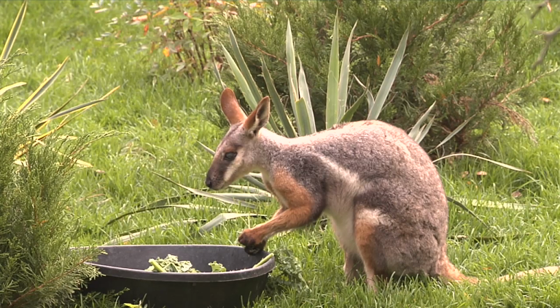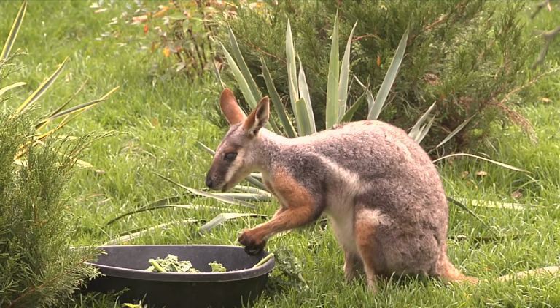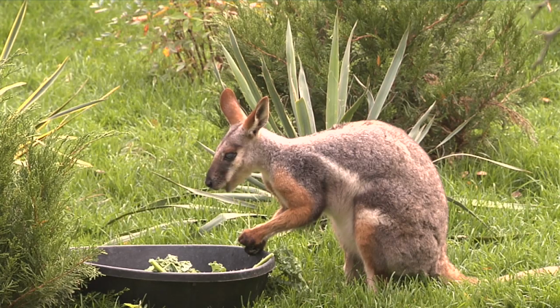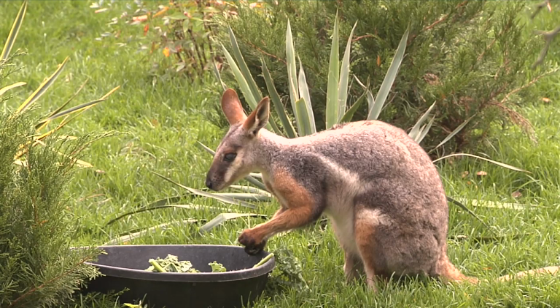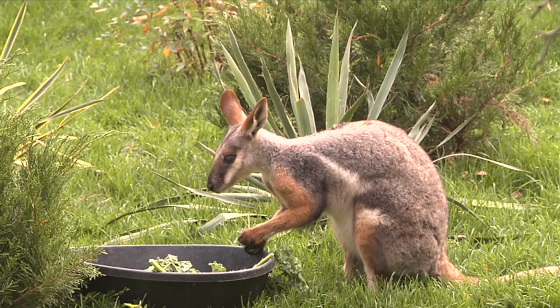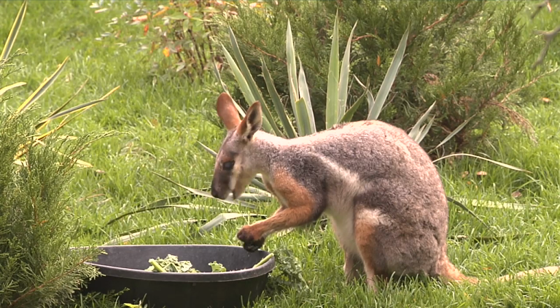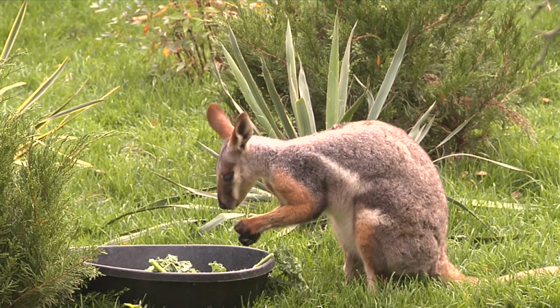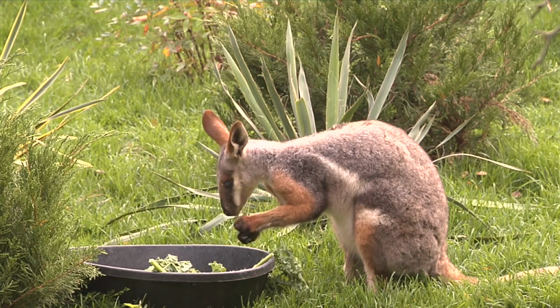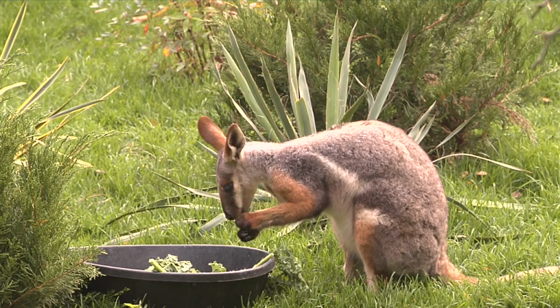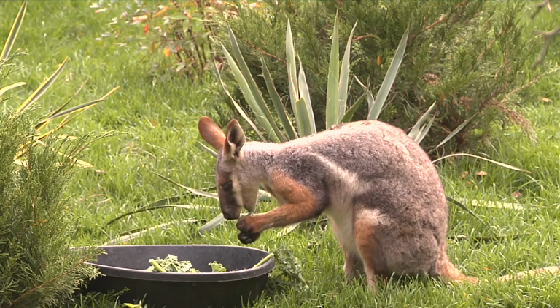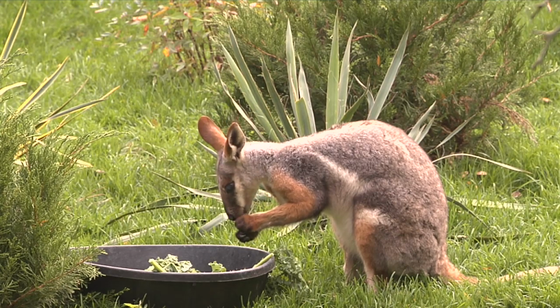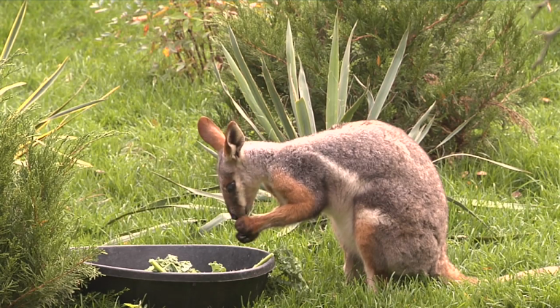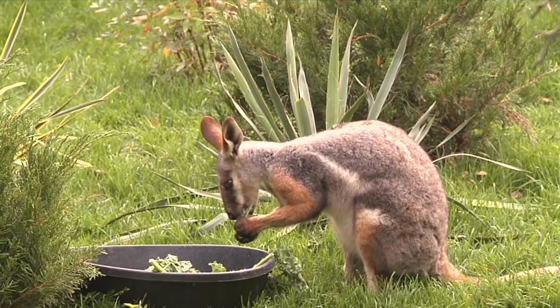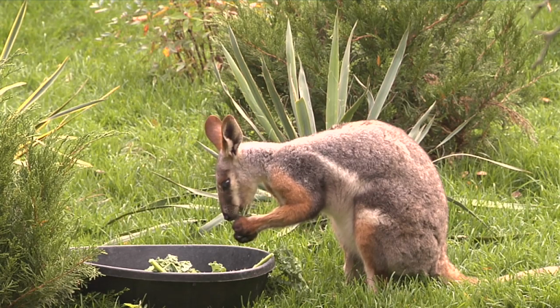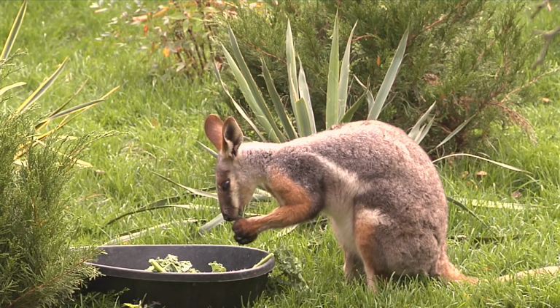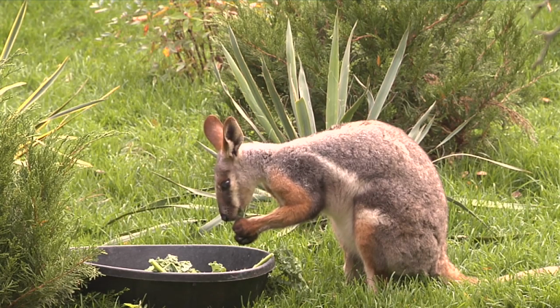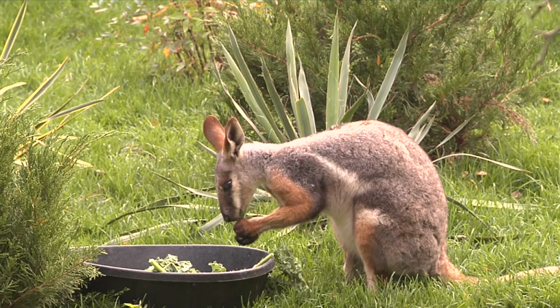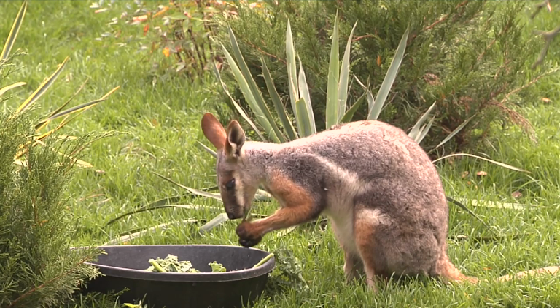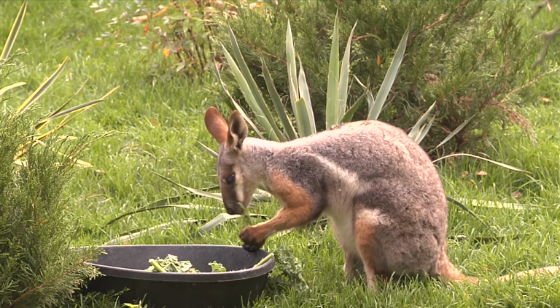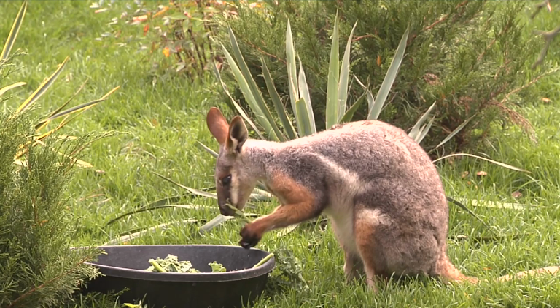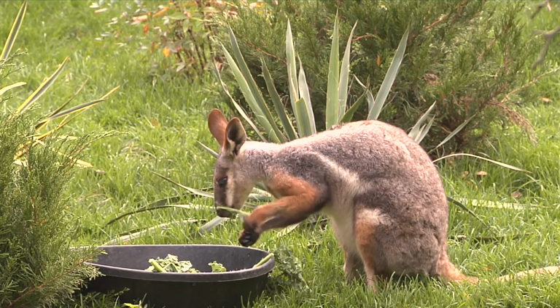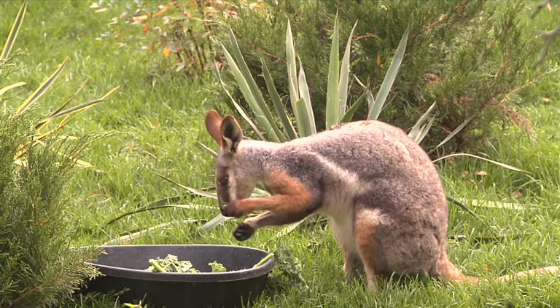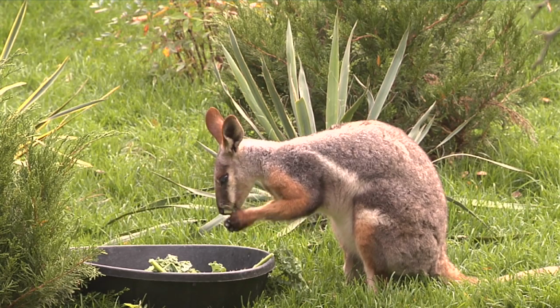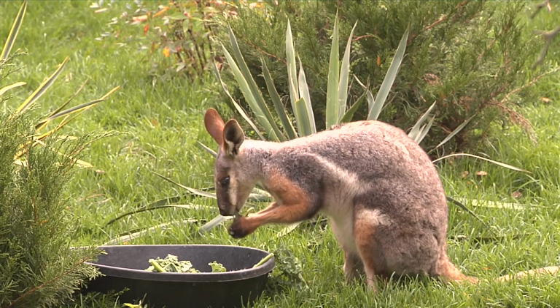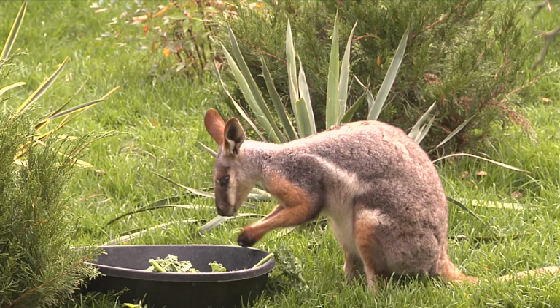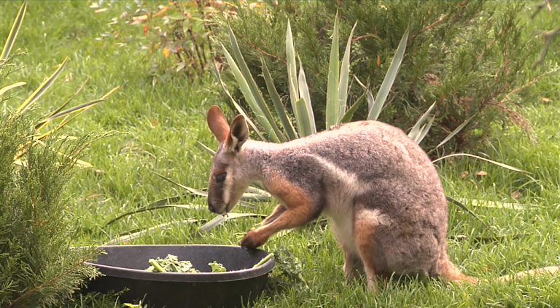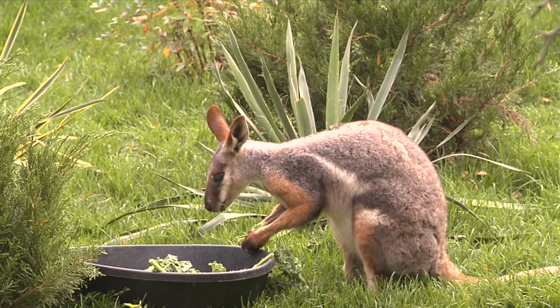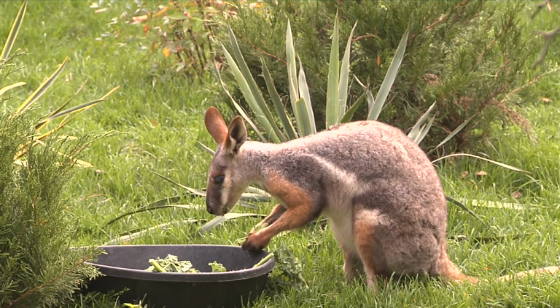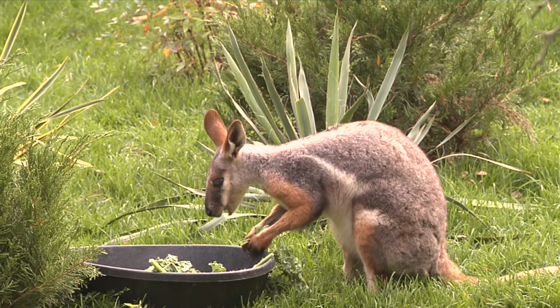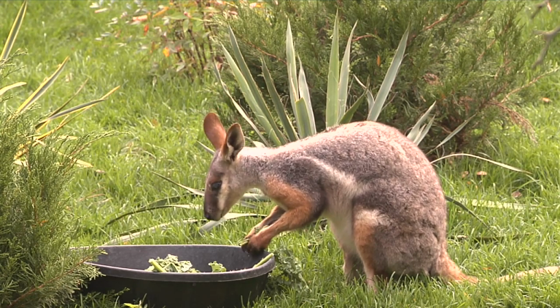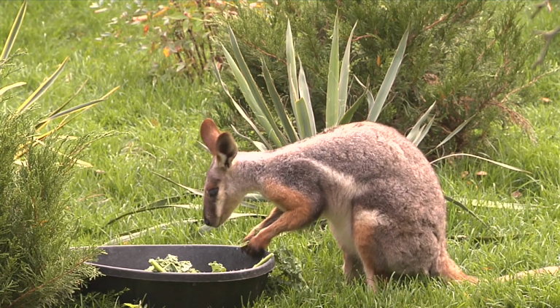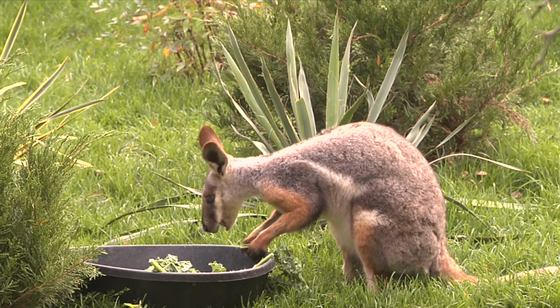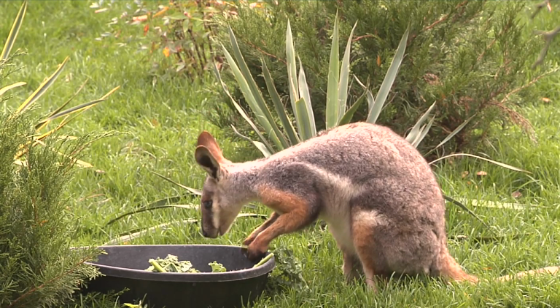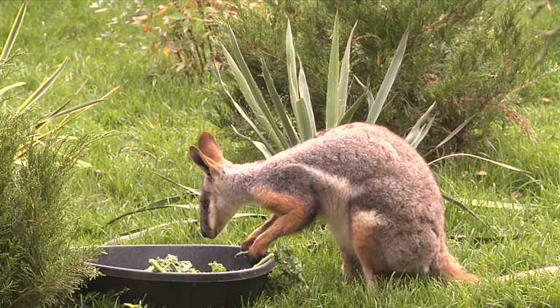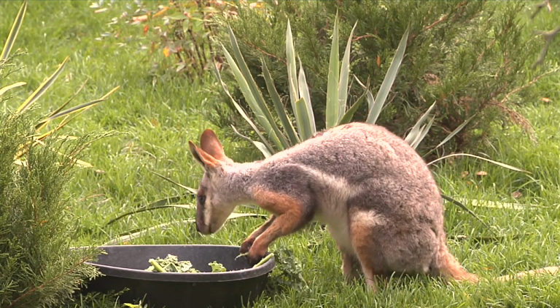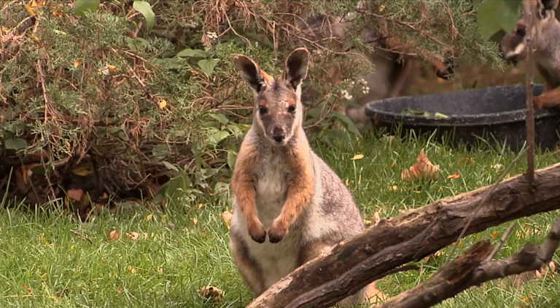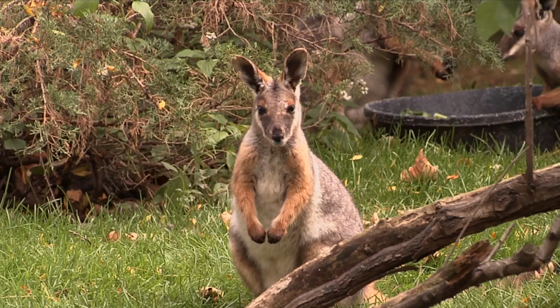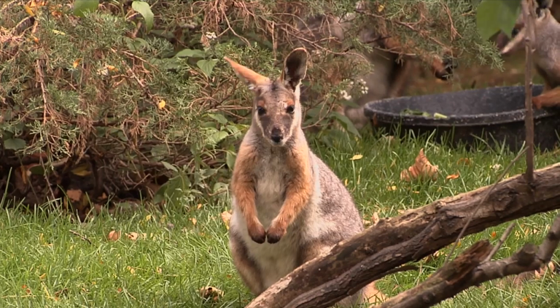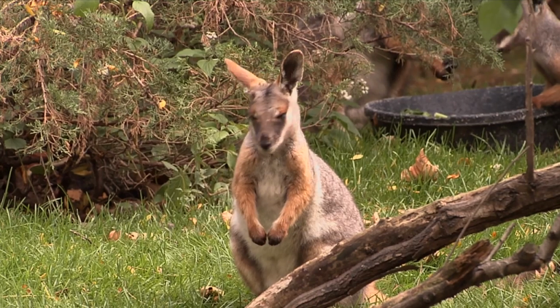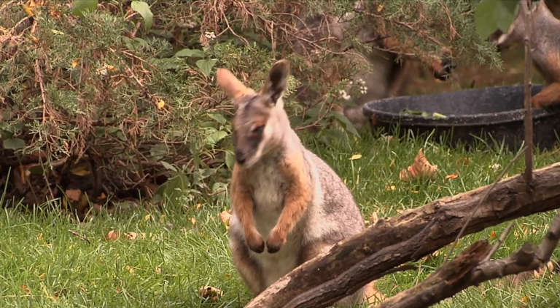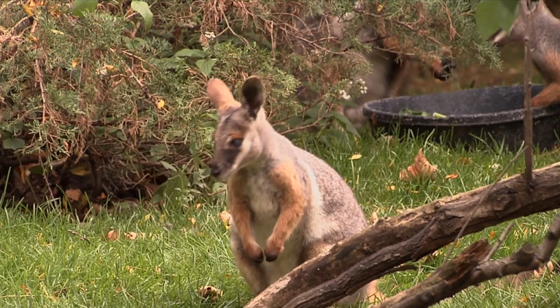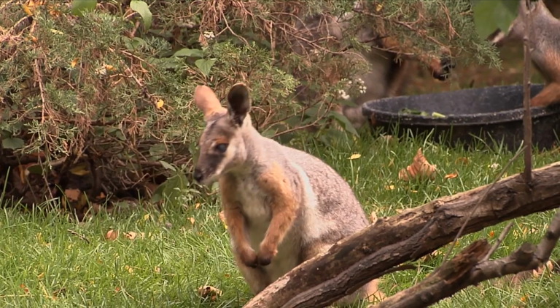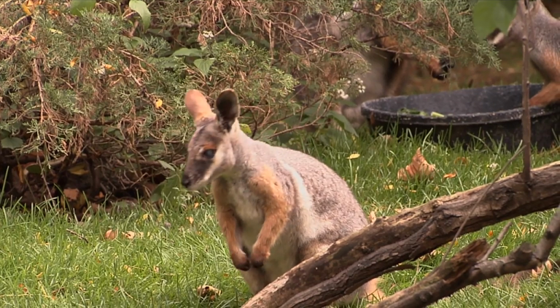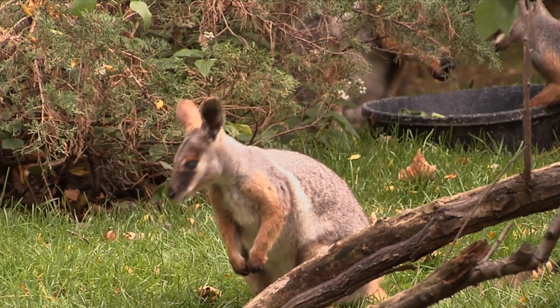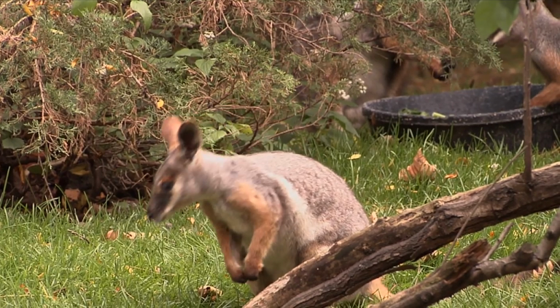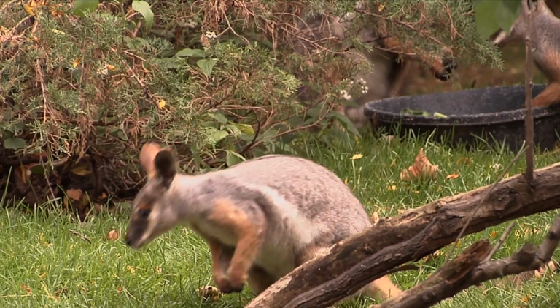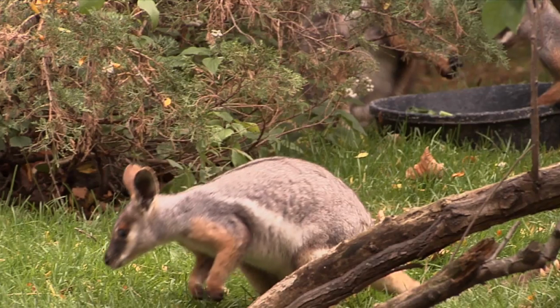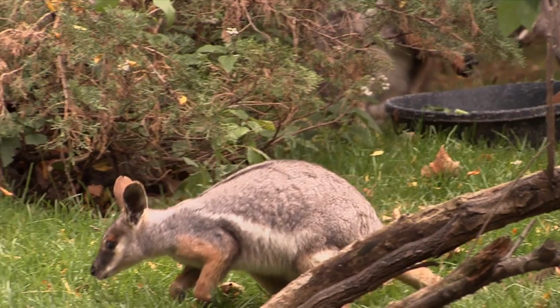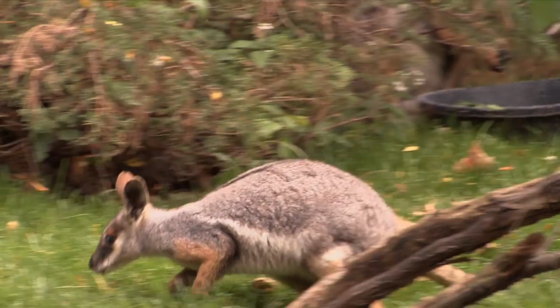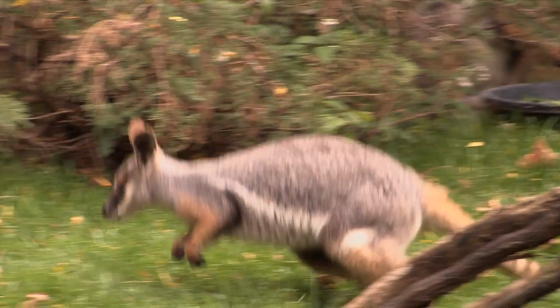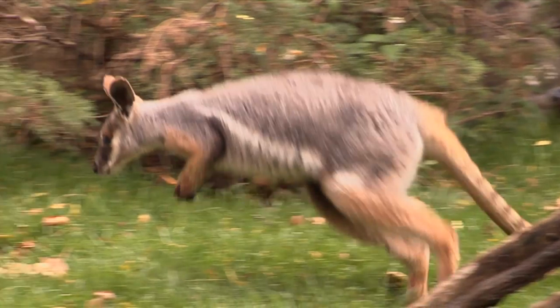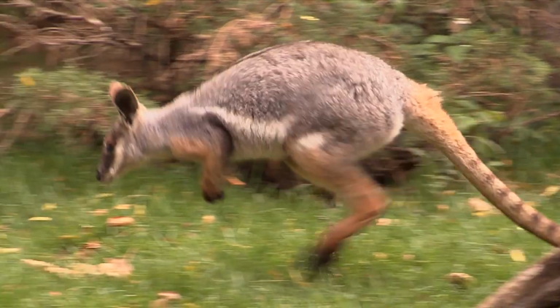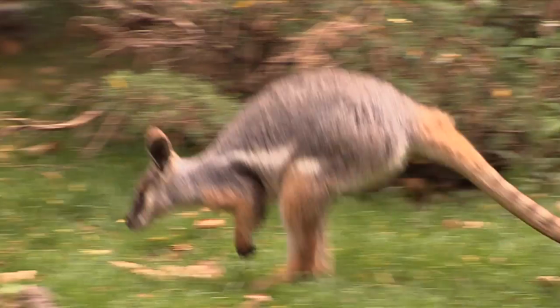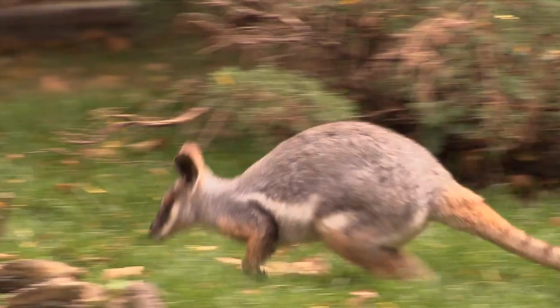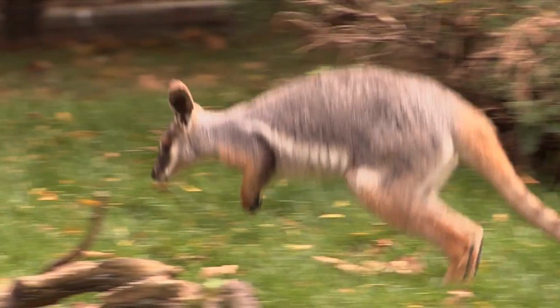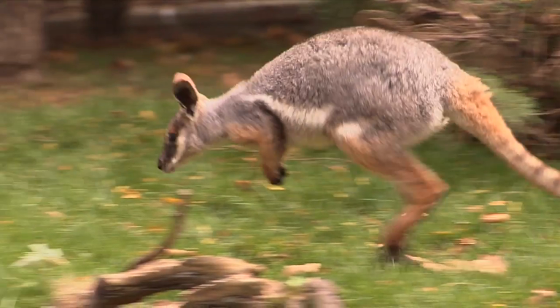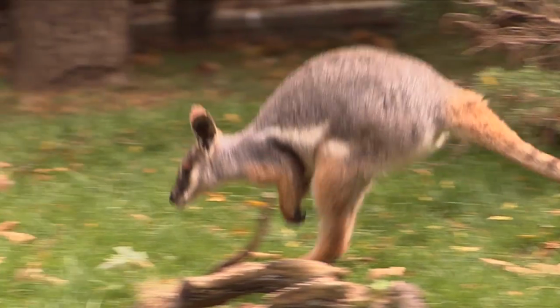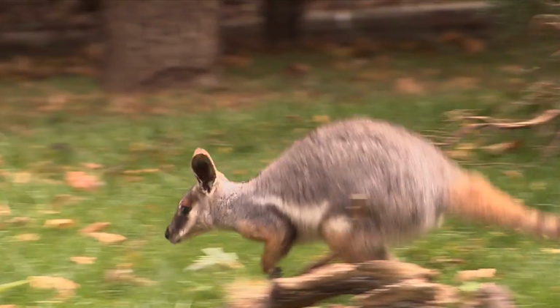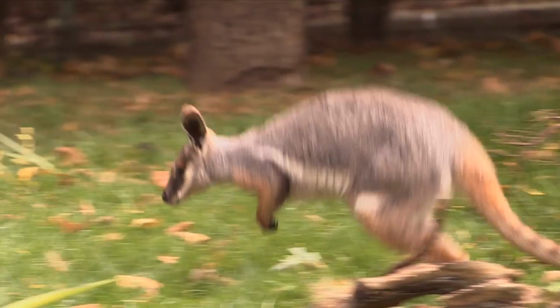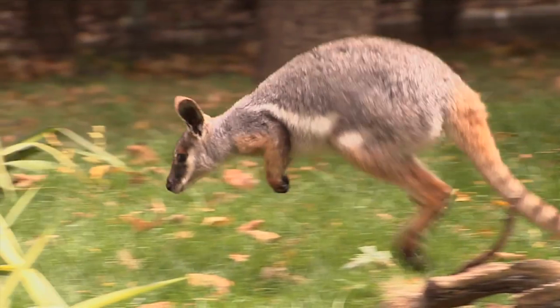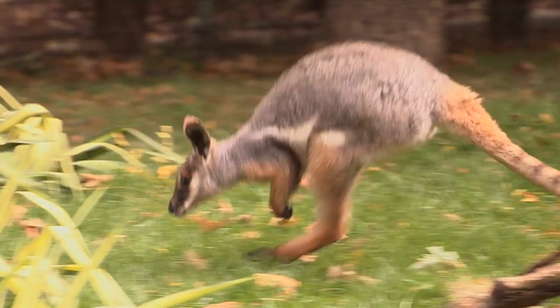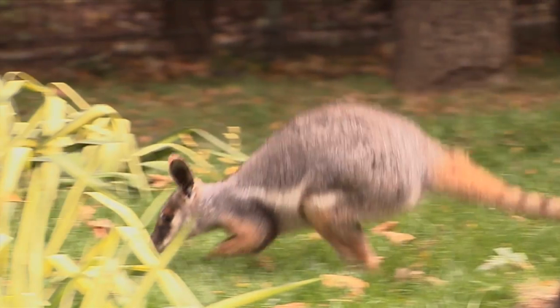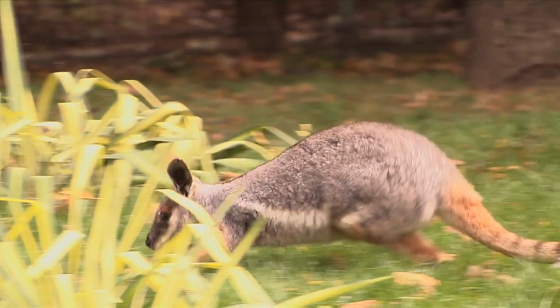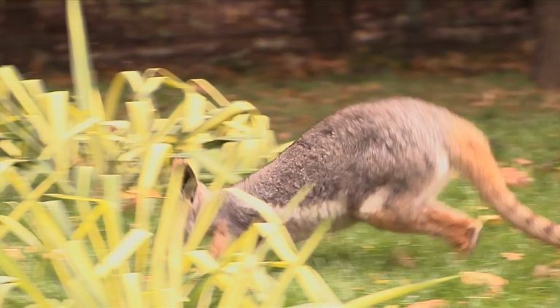Visitors can see rock wallabies at the Prospect Park Zoo on the Discovery Trail. They're out 365 days of the year.